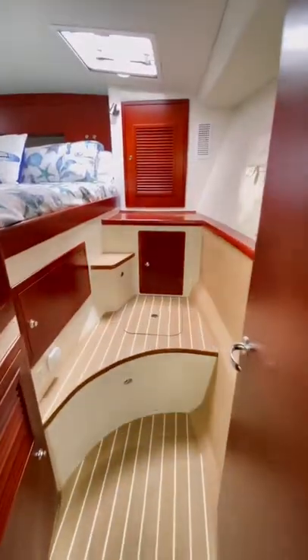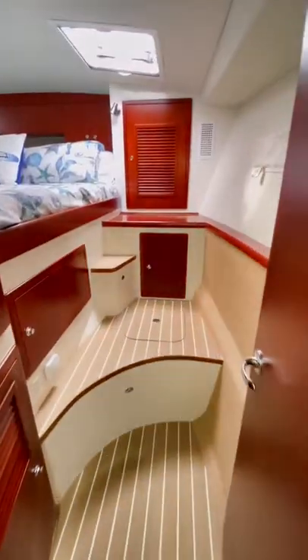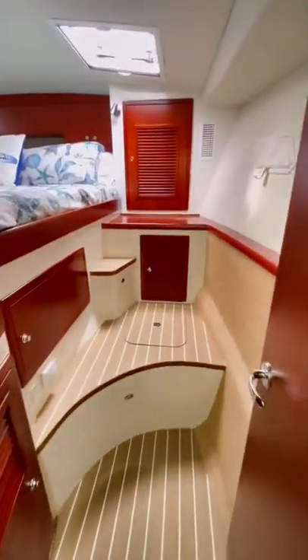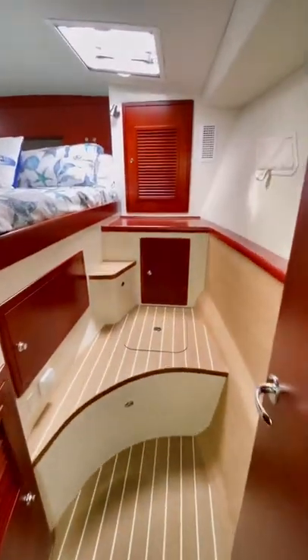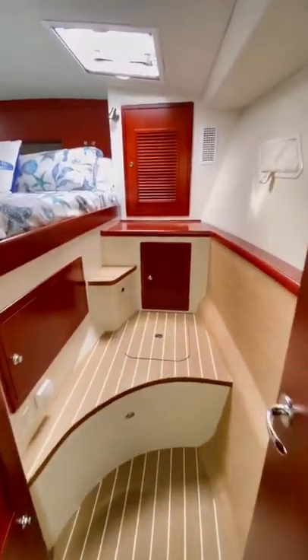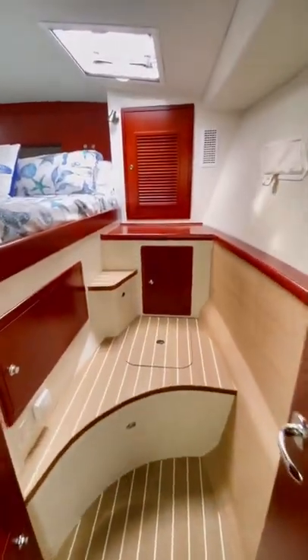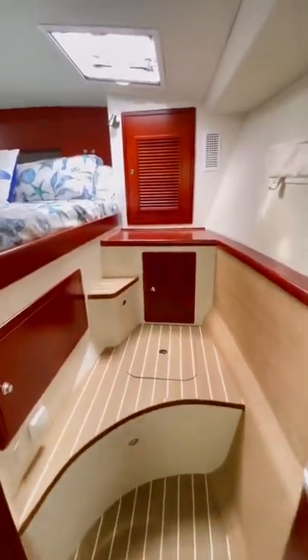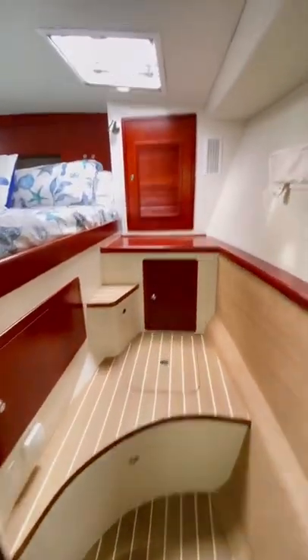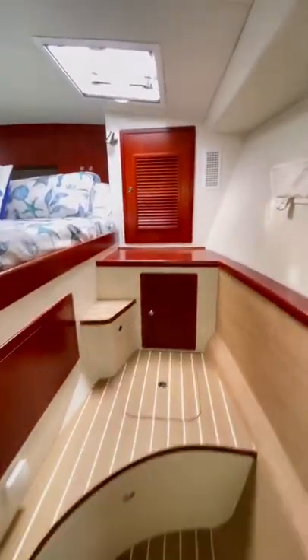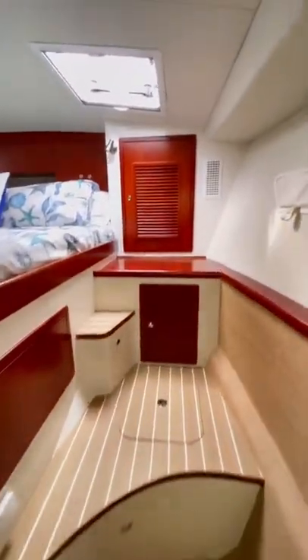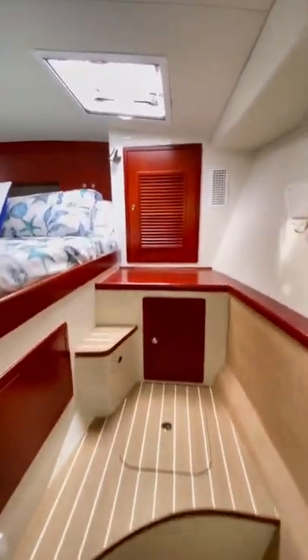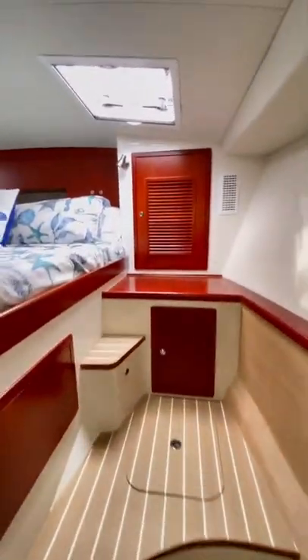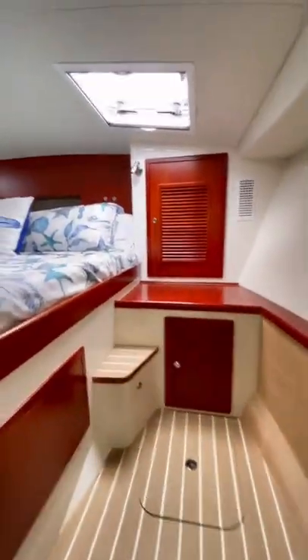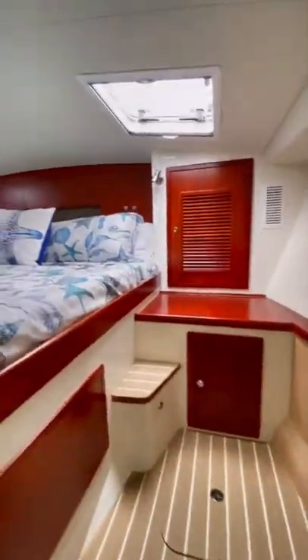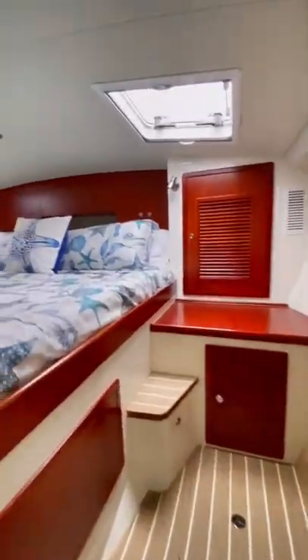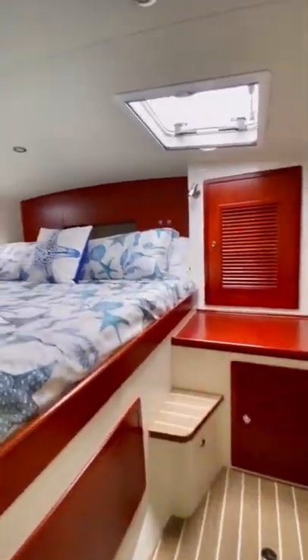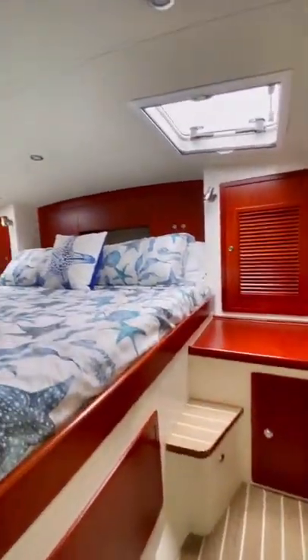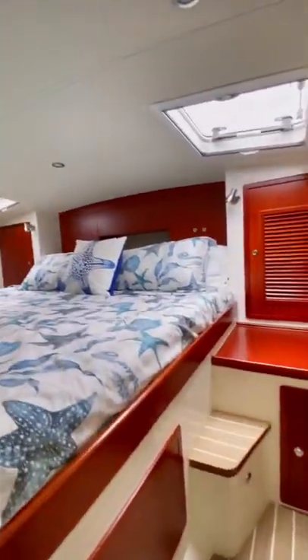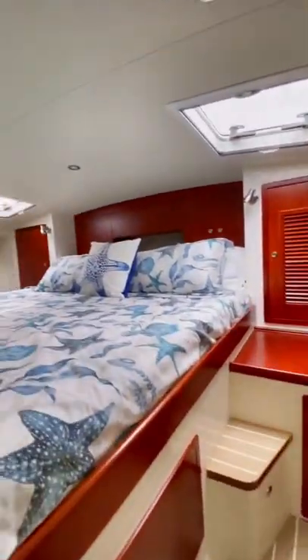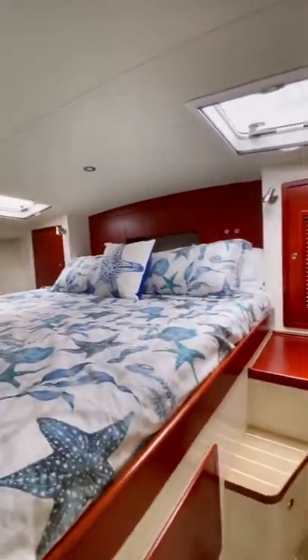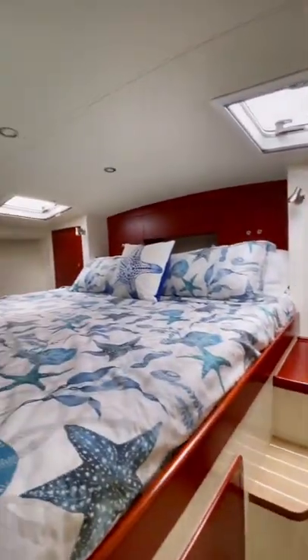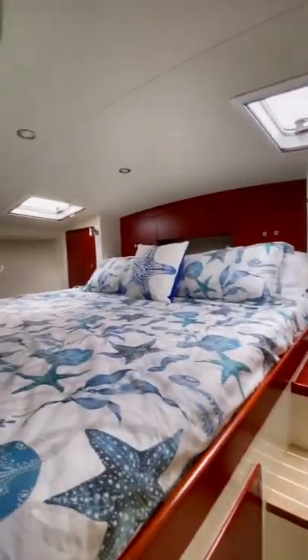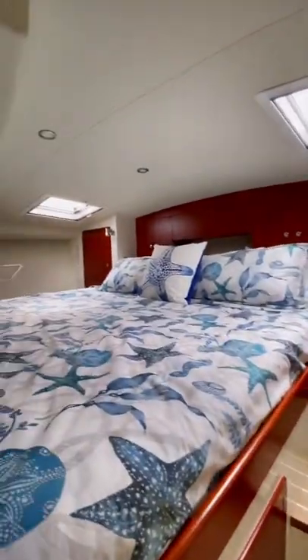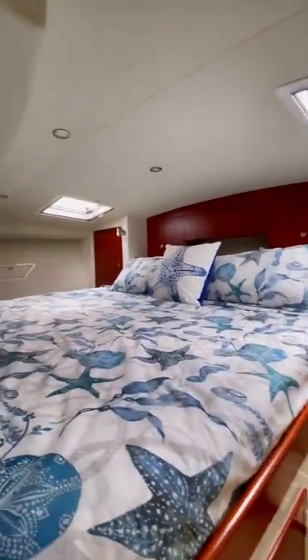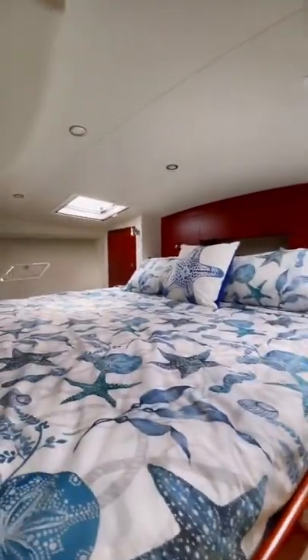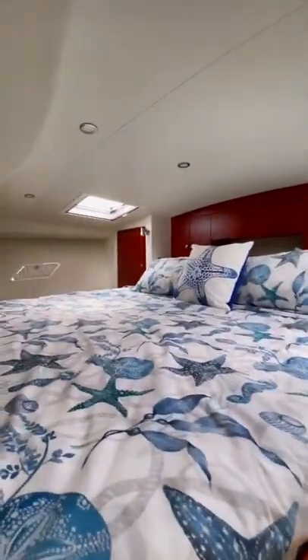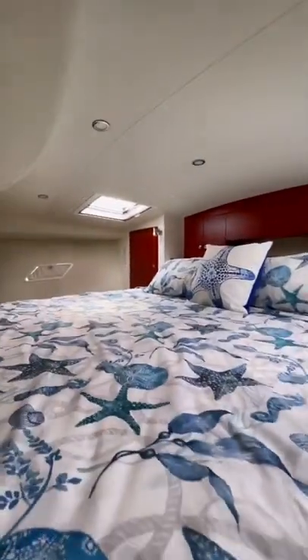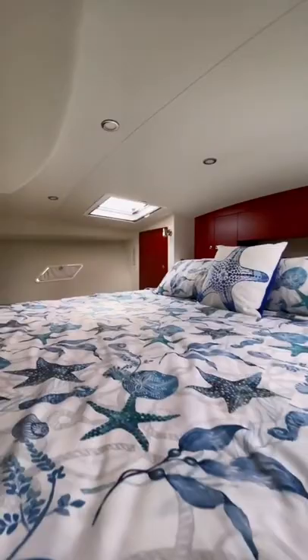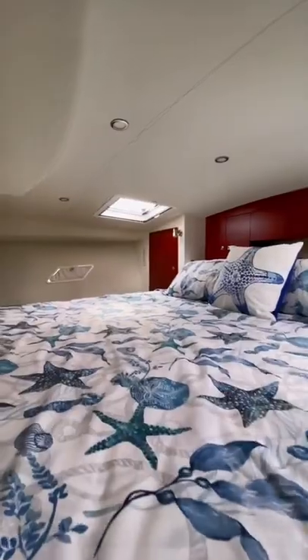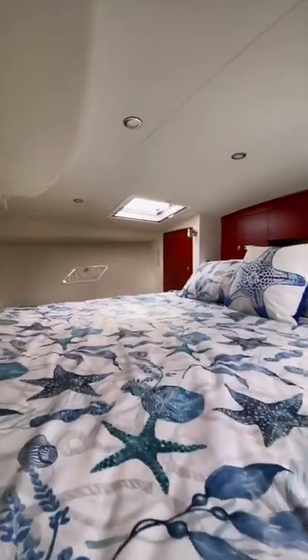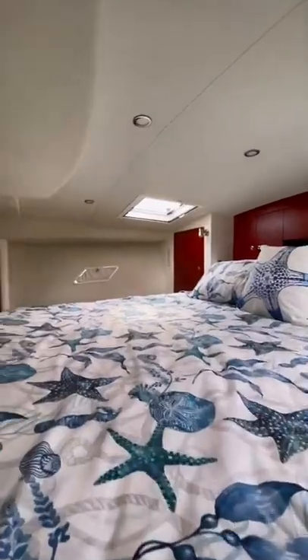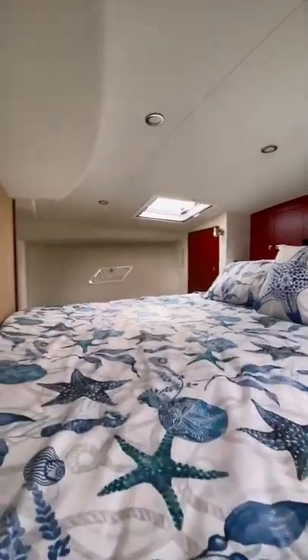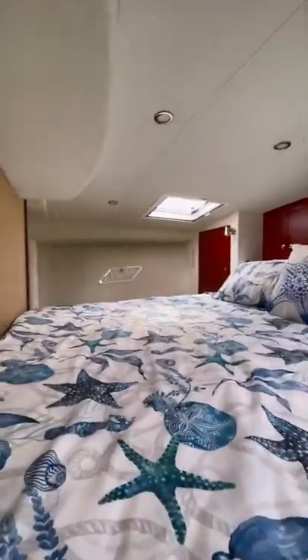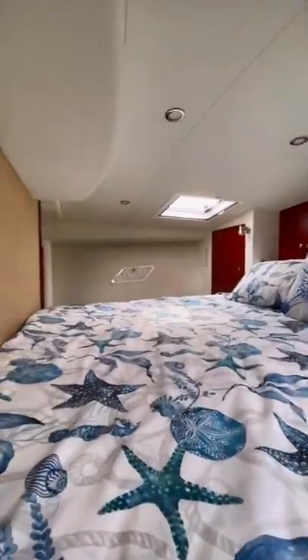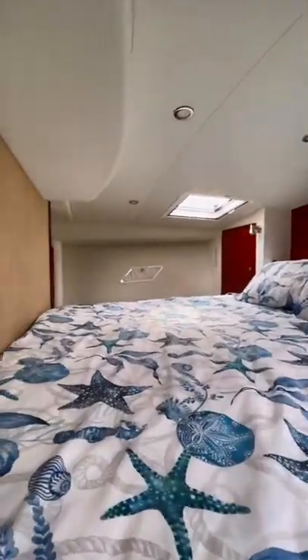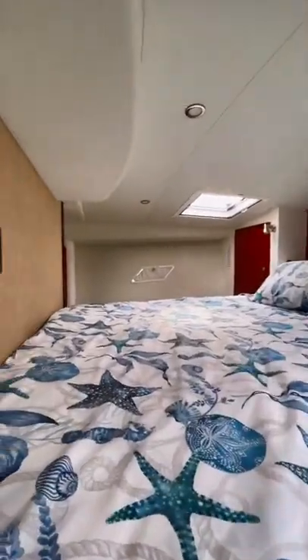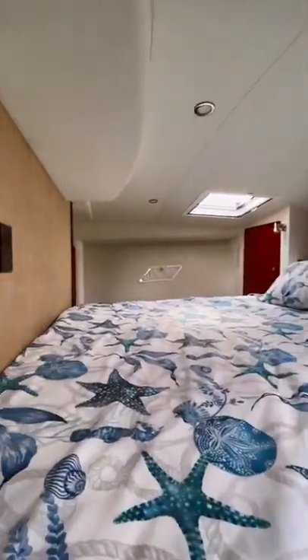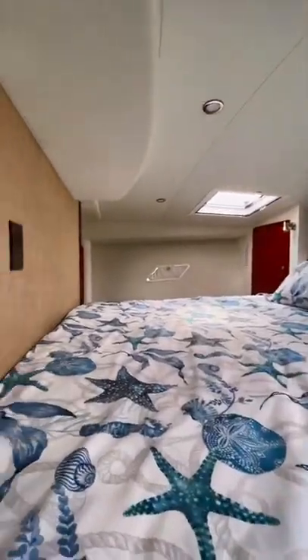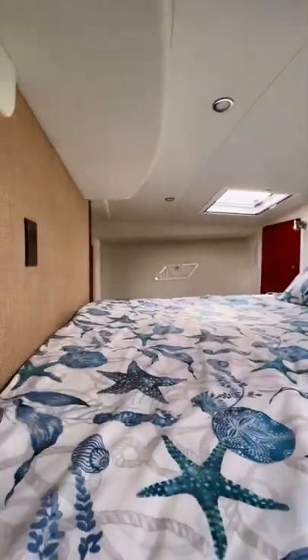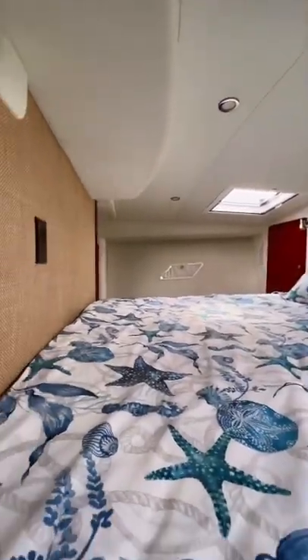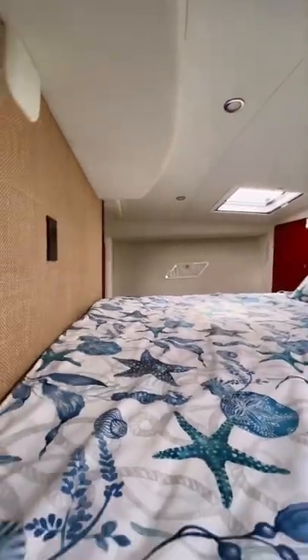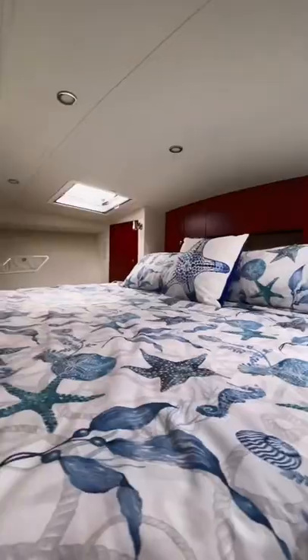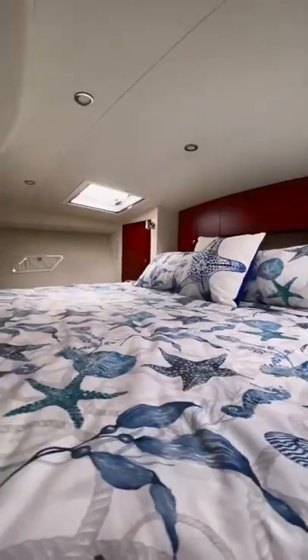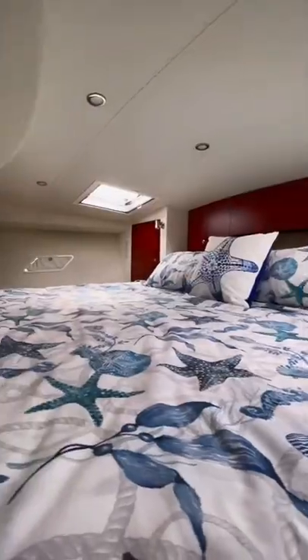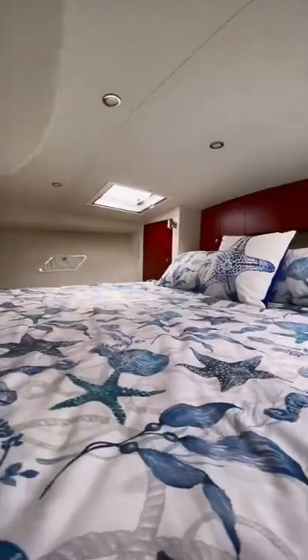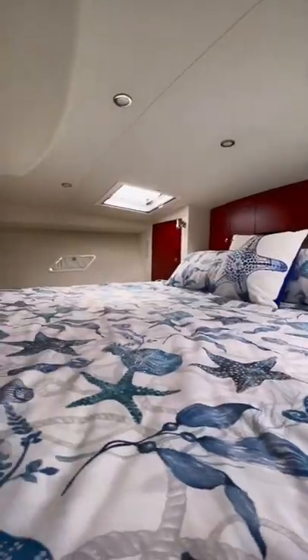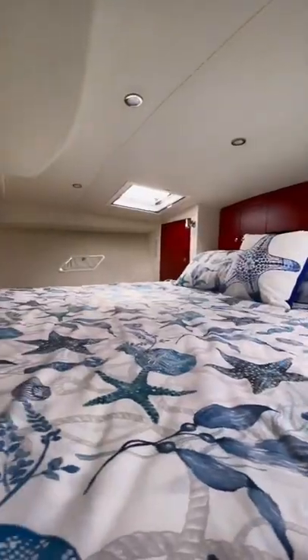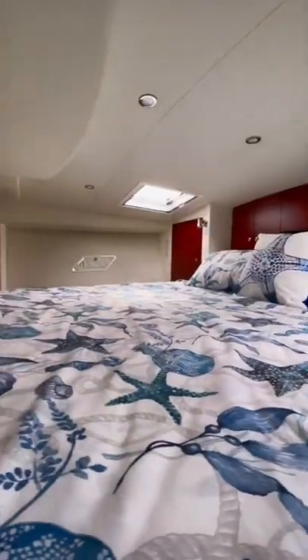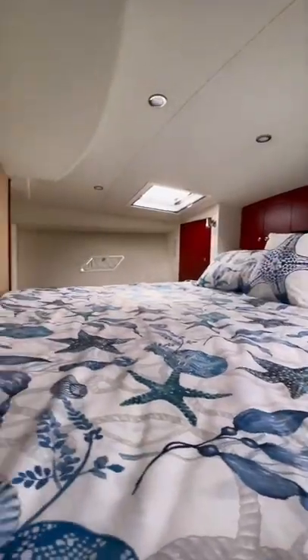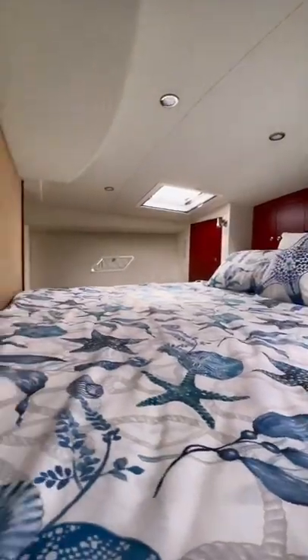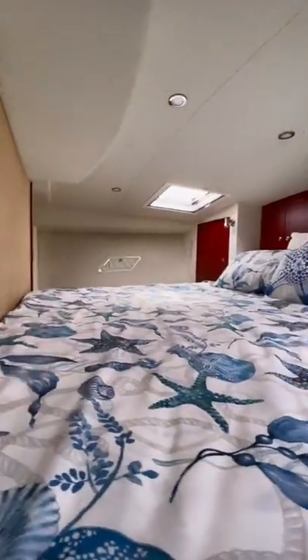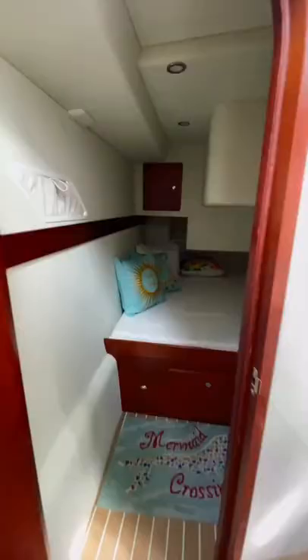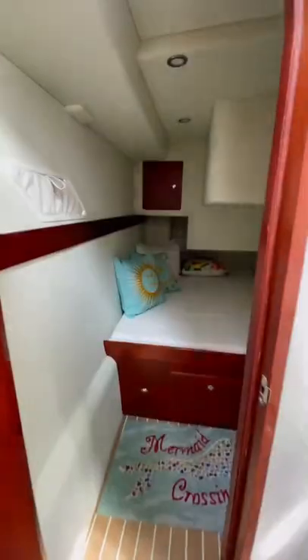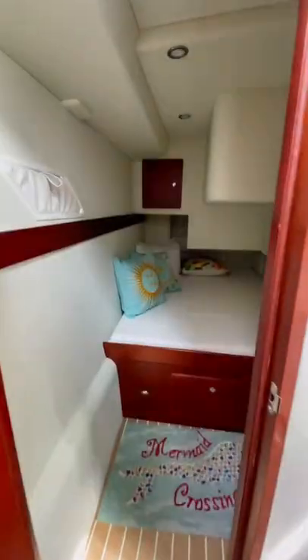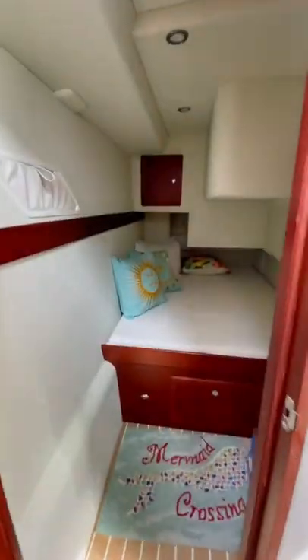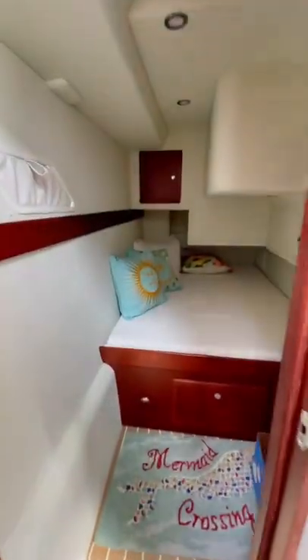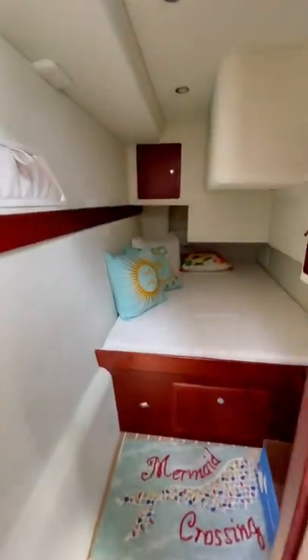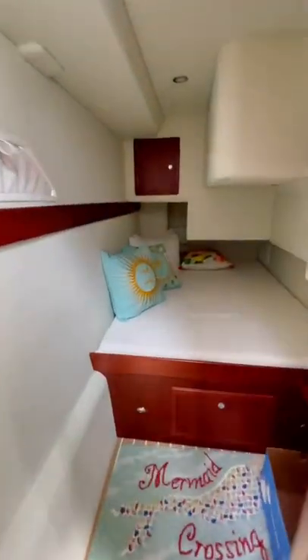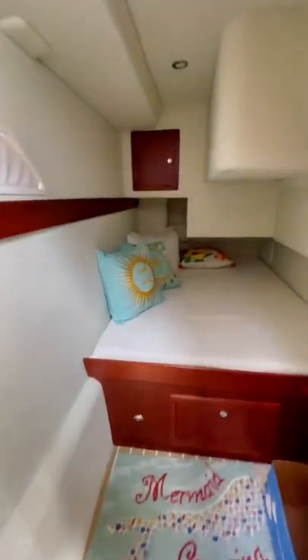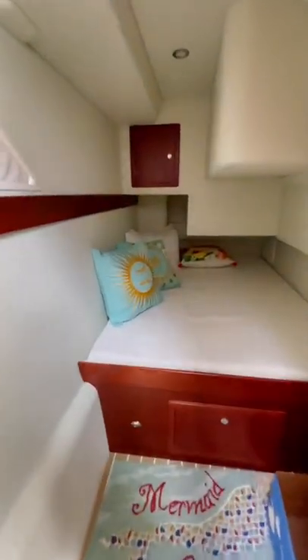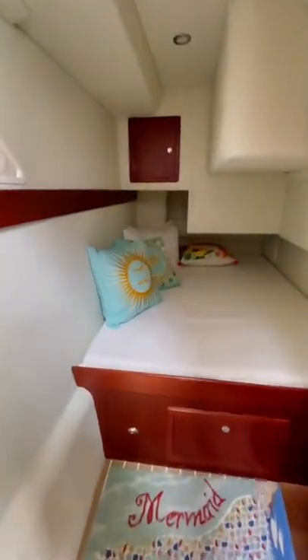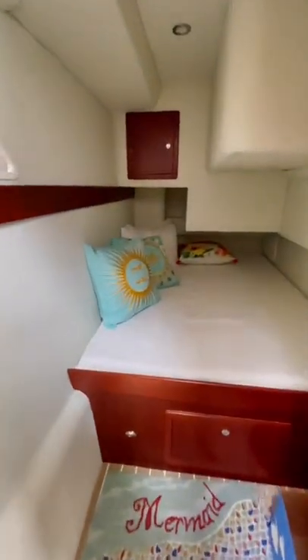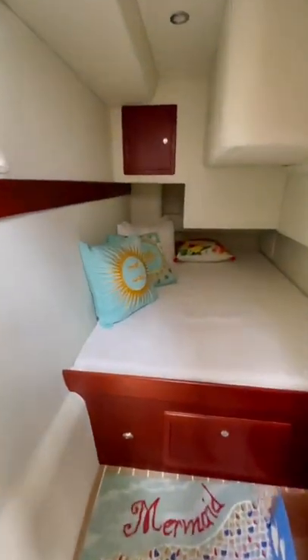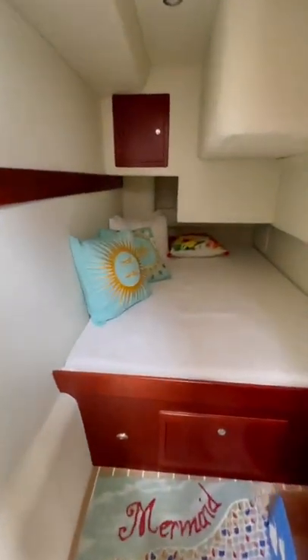The master stateroom in this boat is all the way forward, so it's not squeezed into either one of the hulls. It's quite spacious in here and a great use of space.